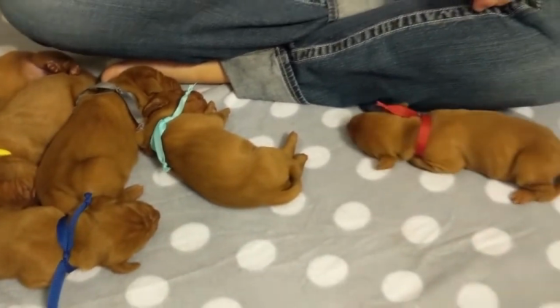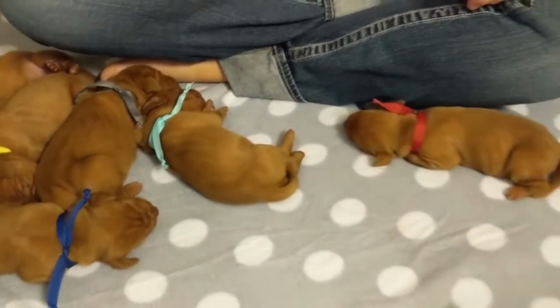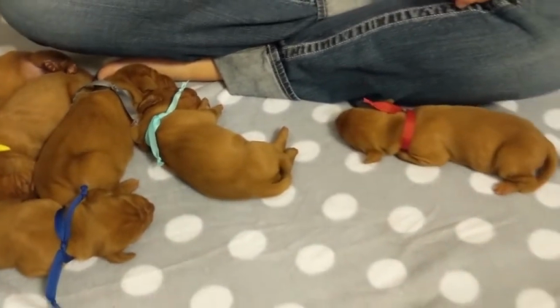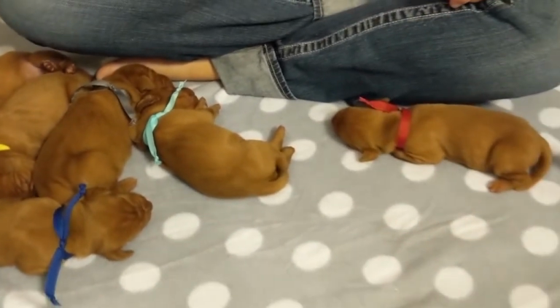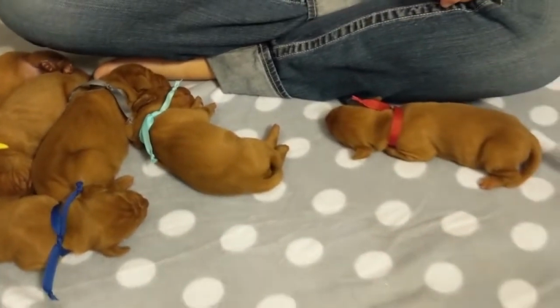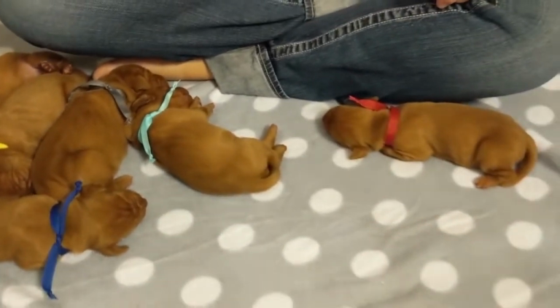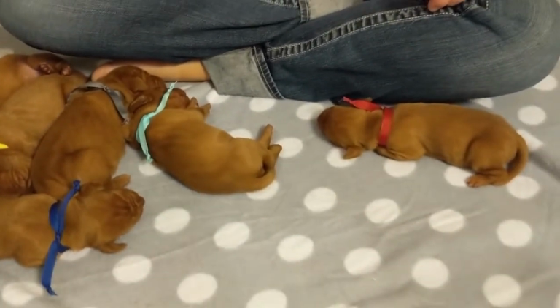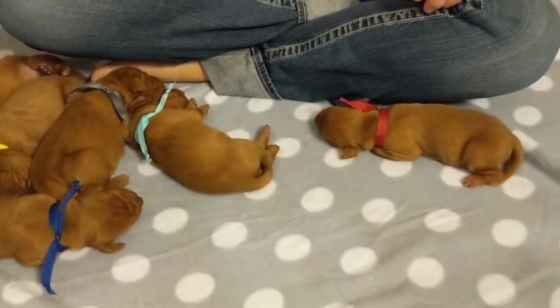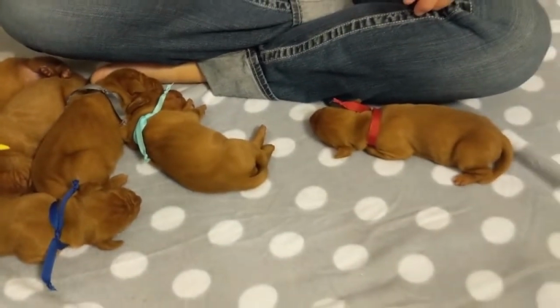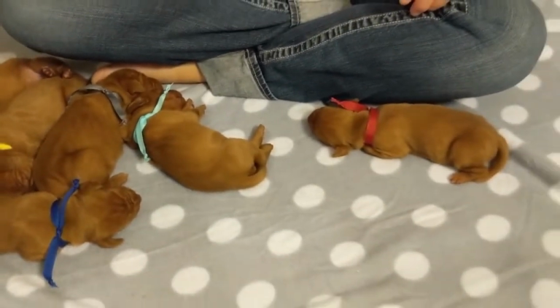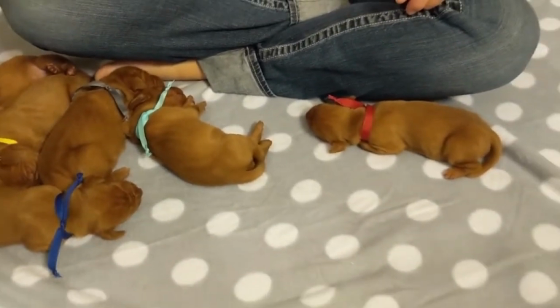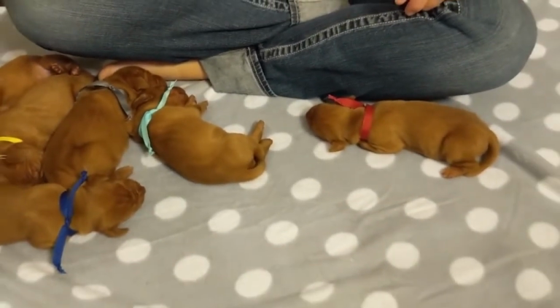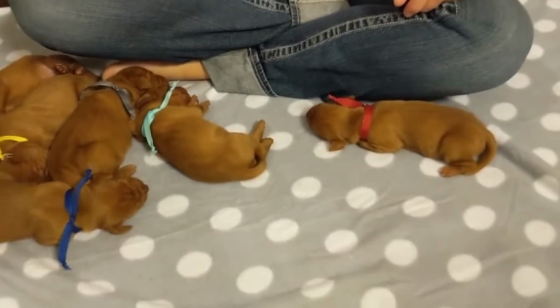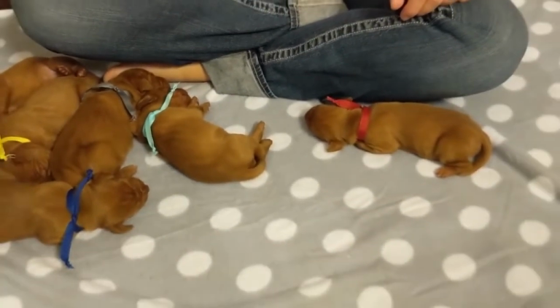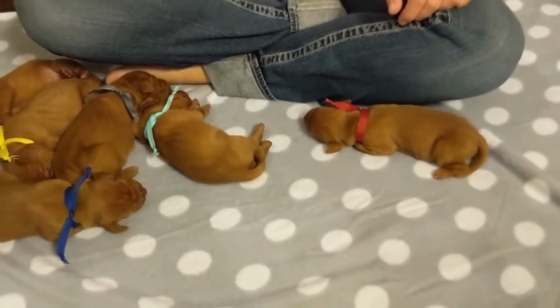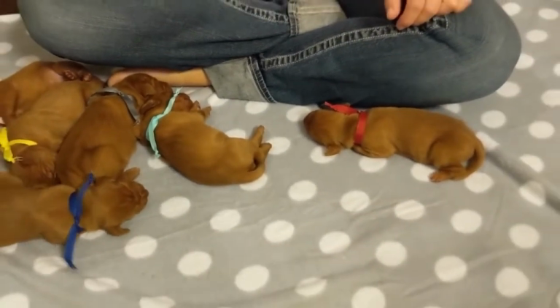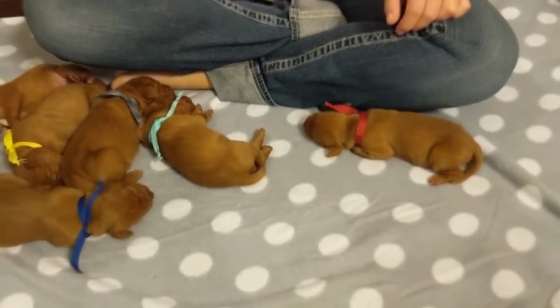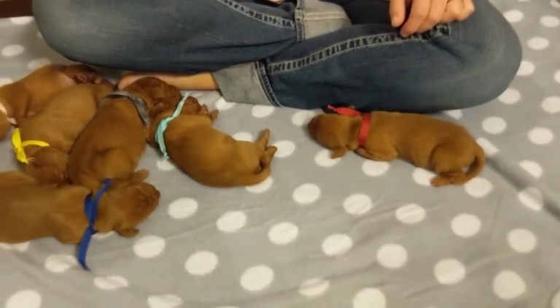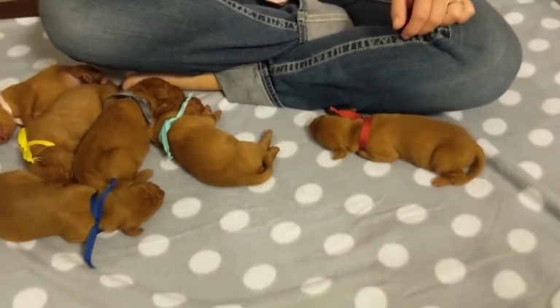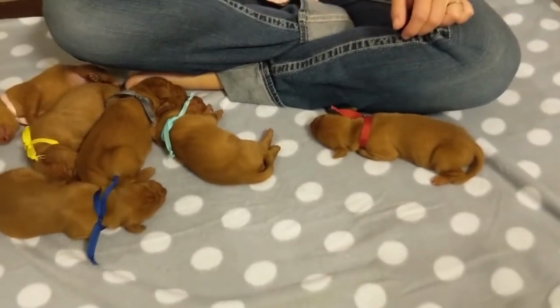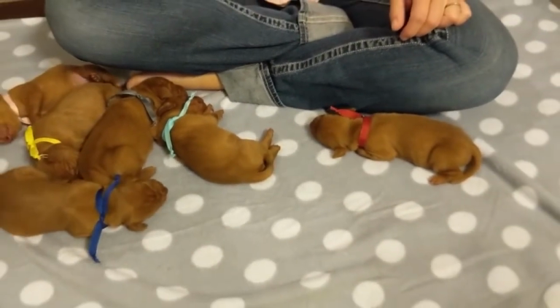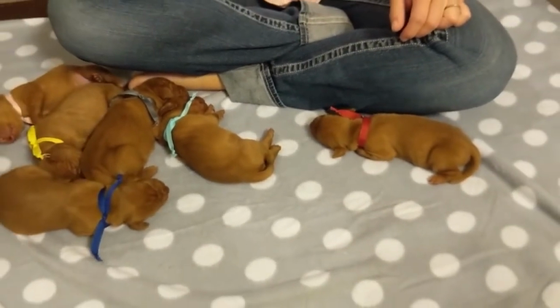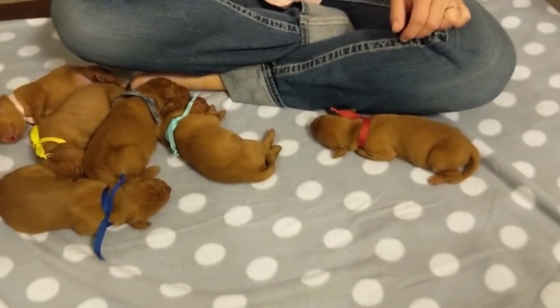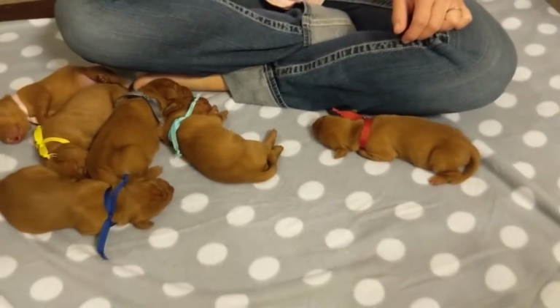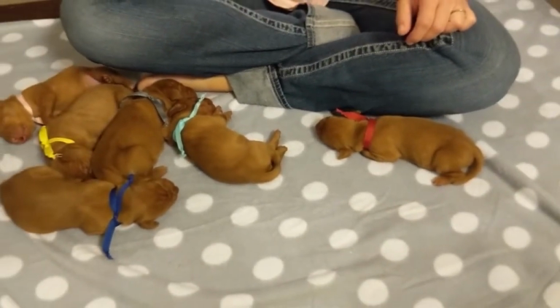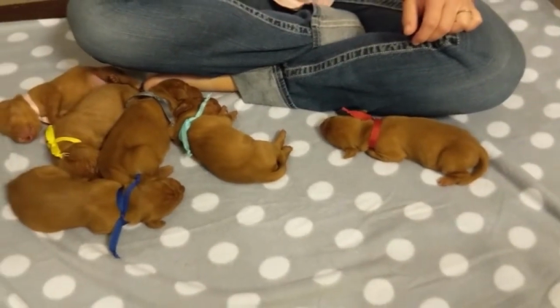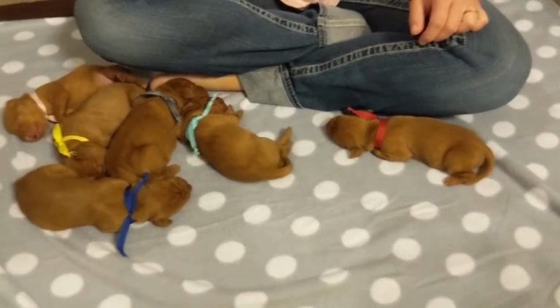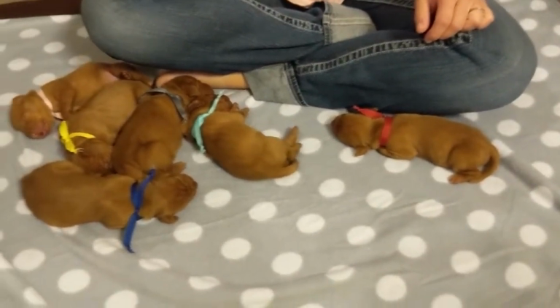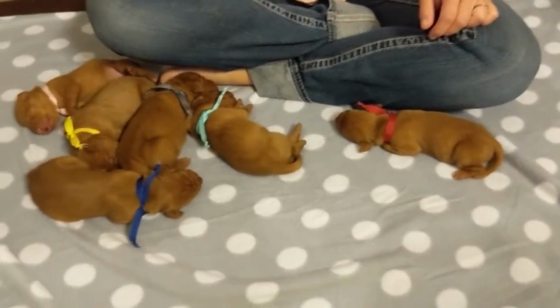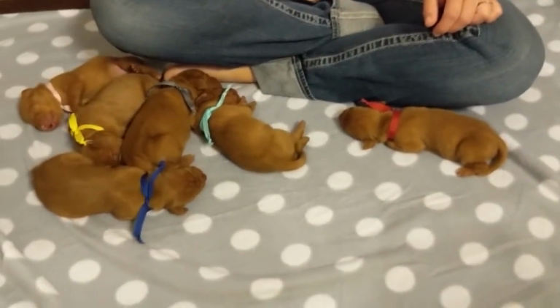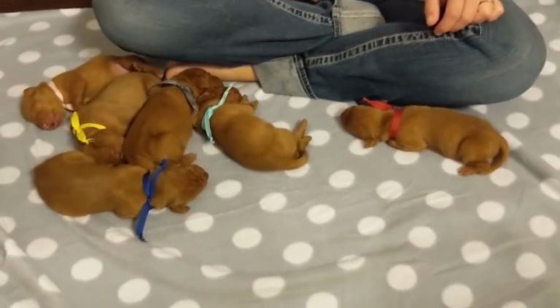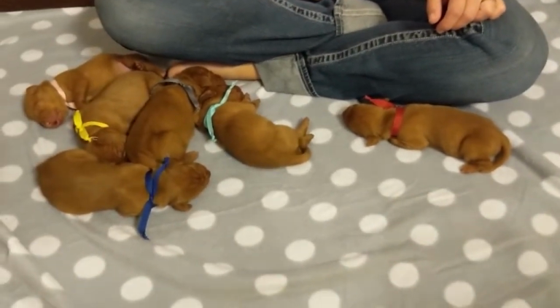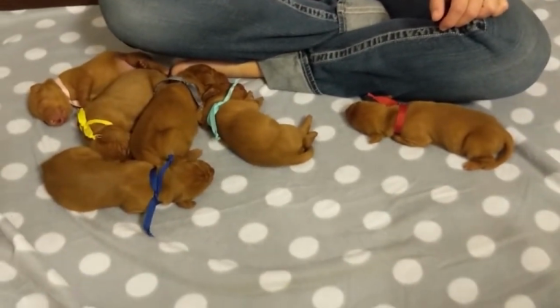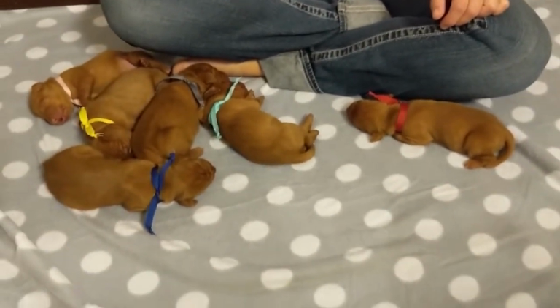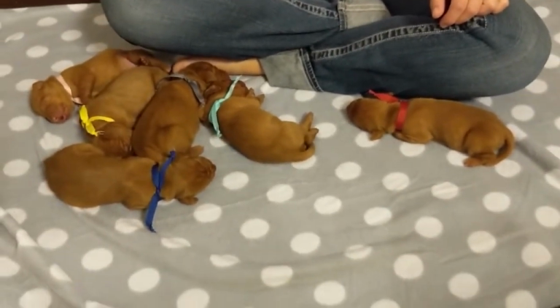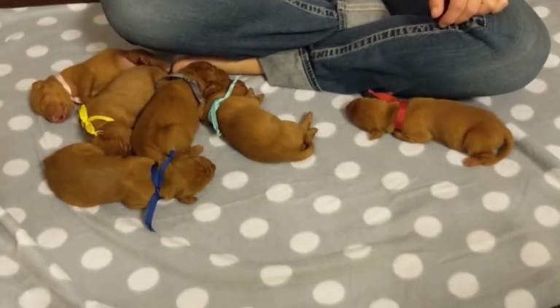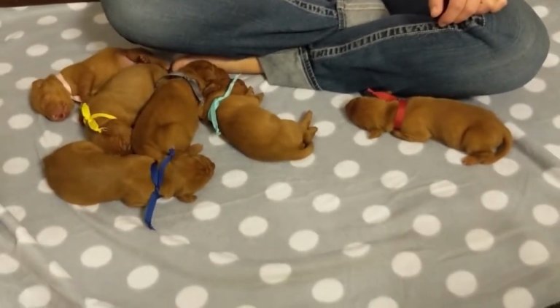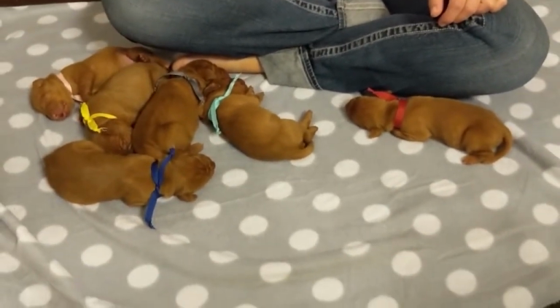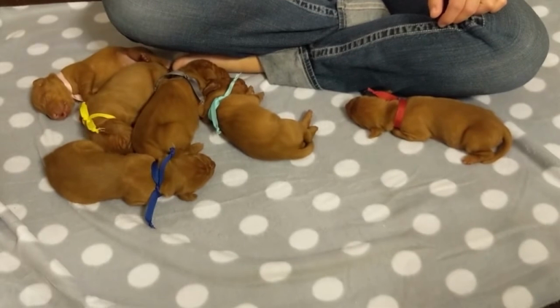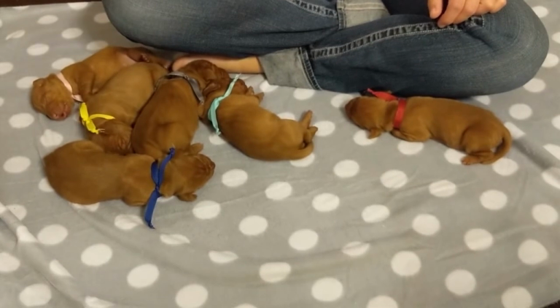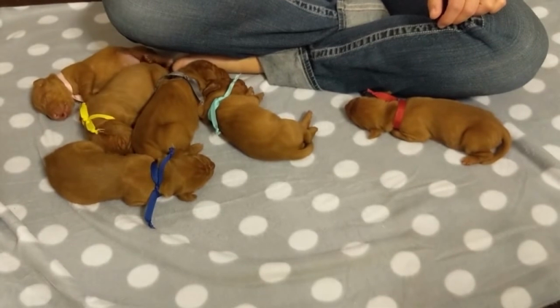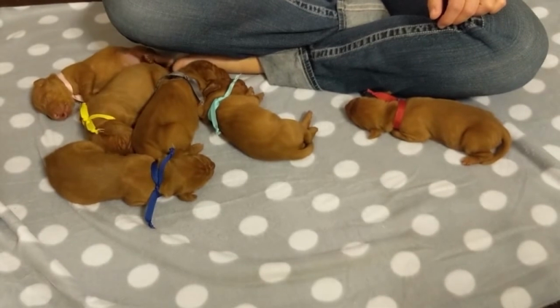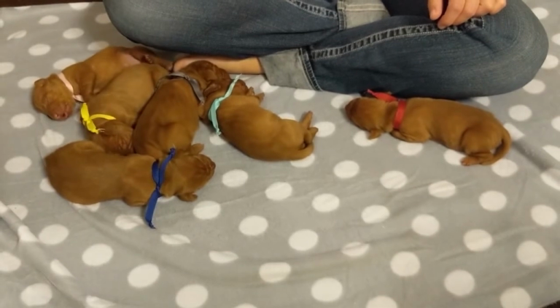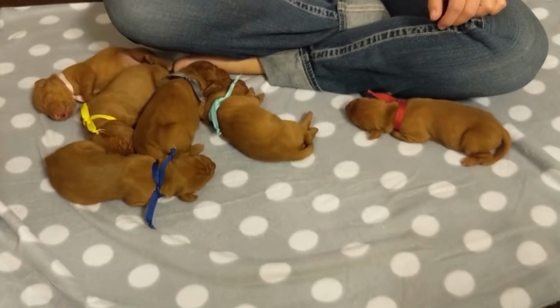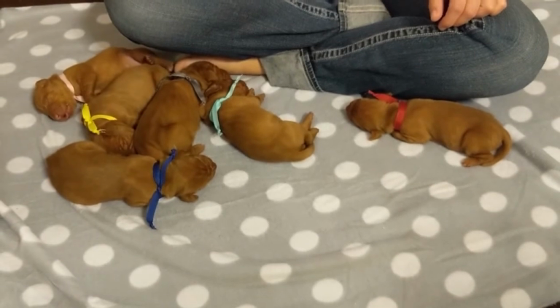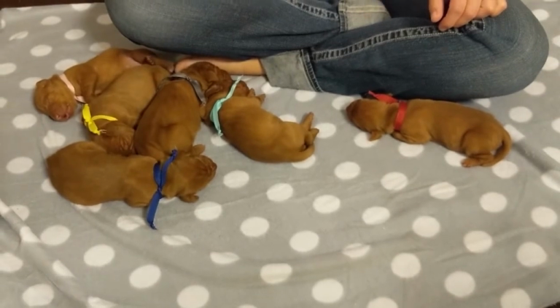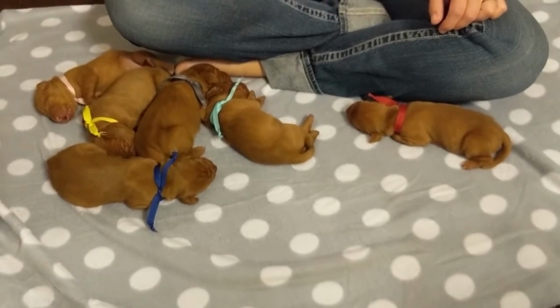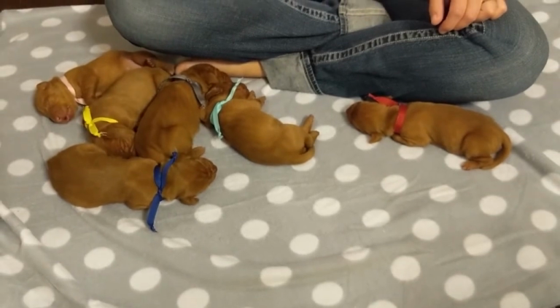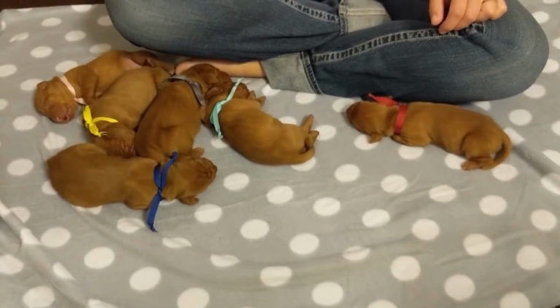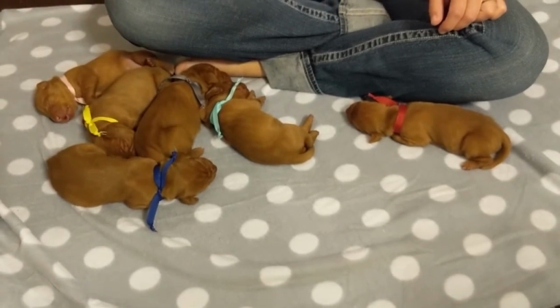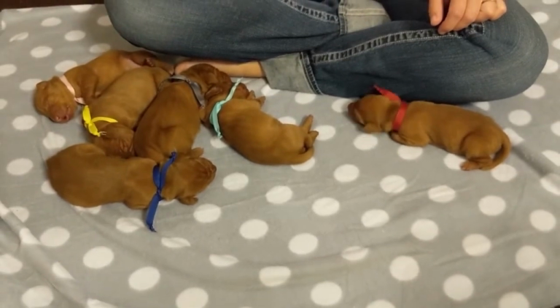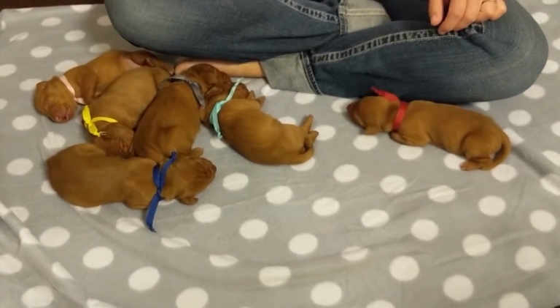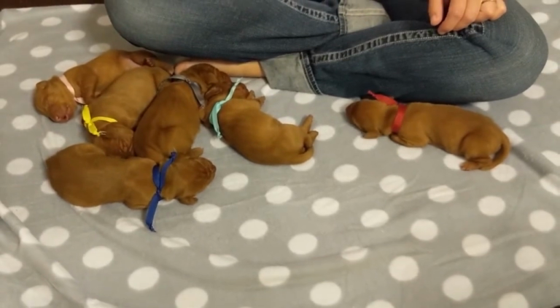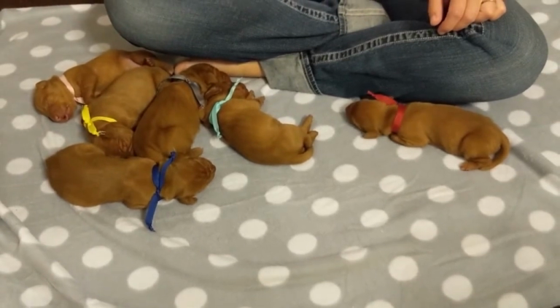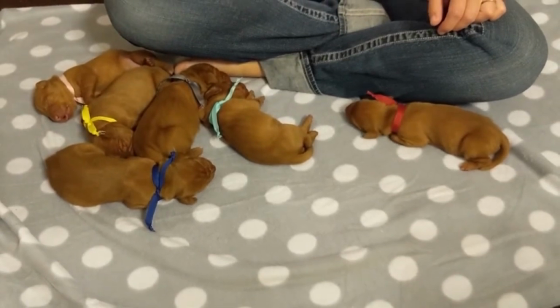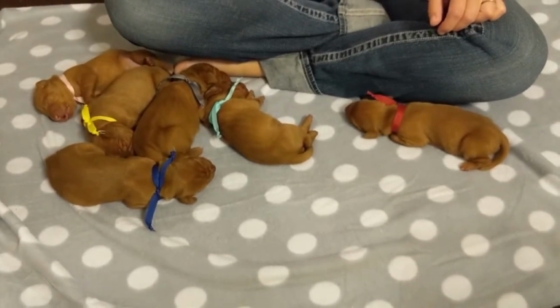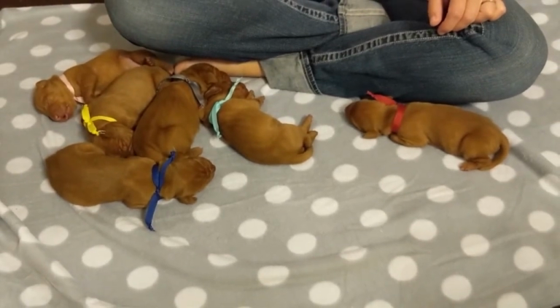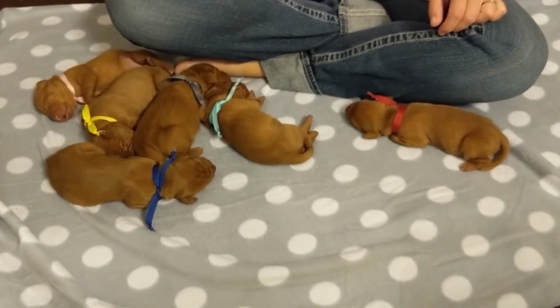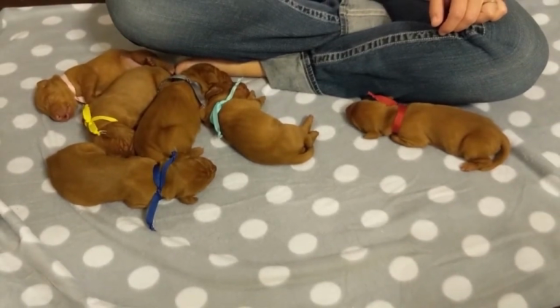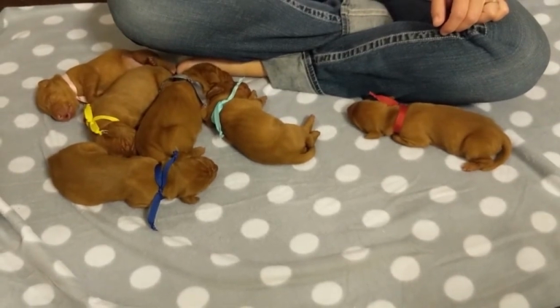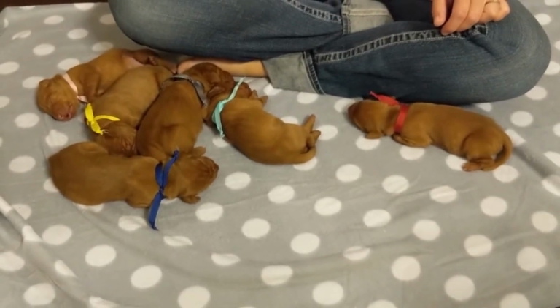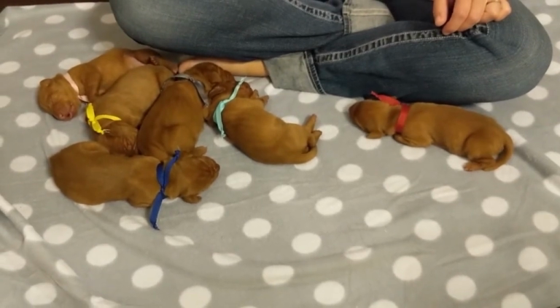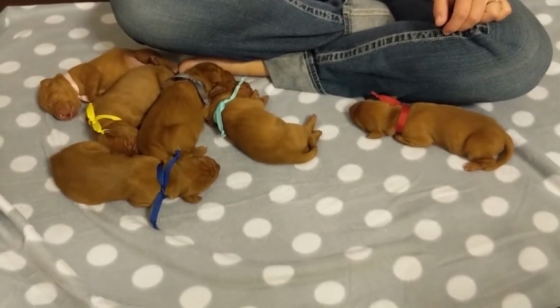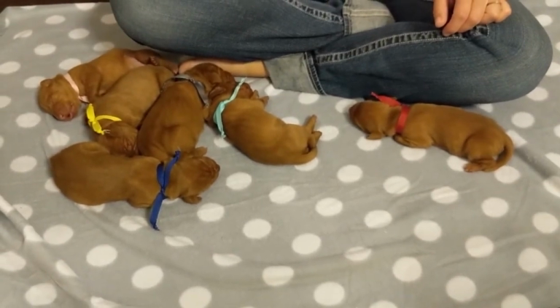So there you go — Brooke and Cliff's litter, three days old, and we're just thrilled with them.